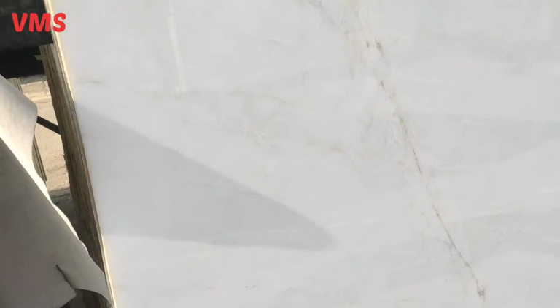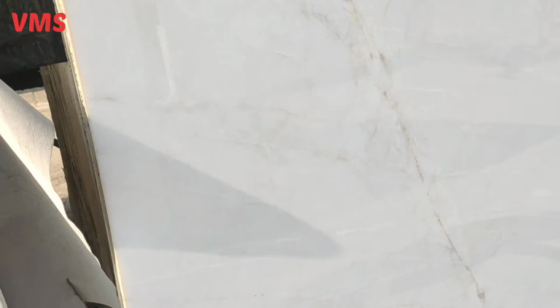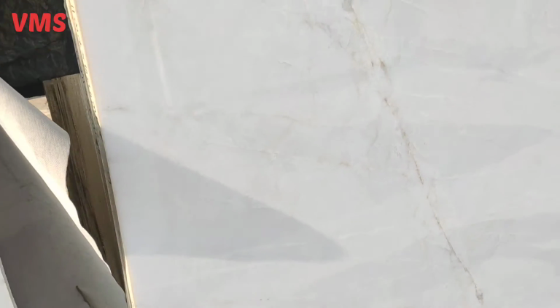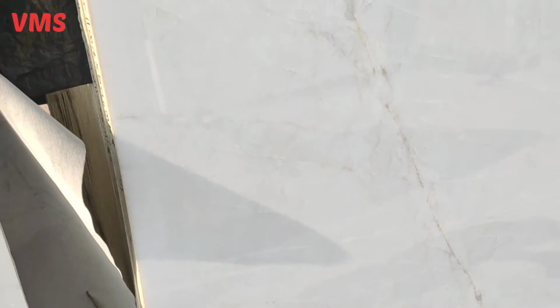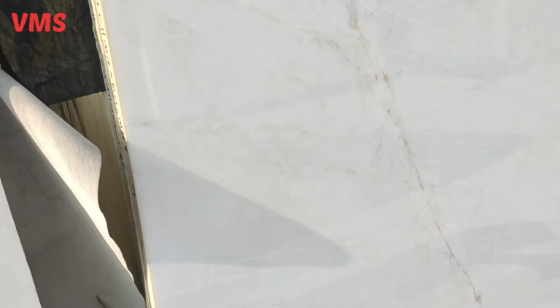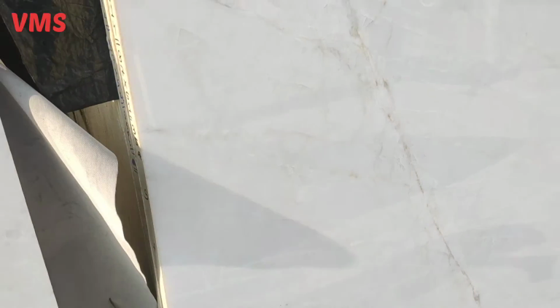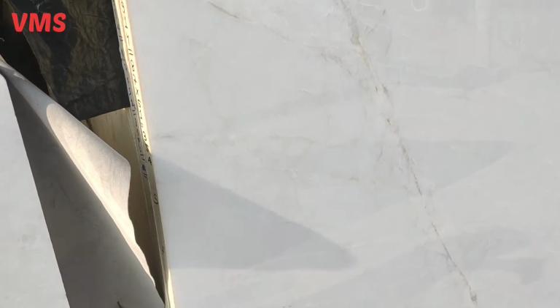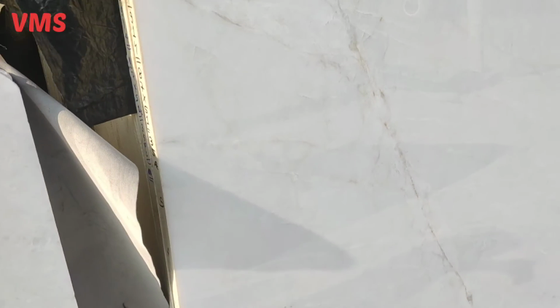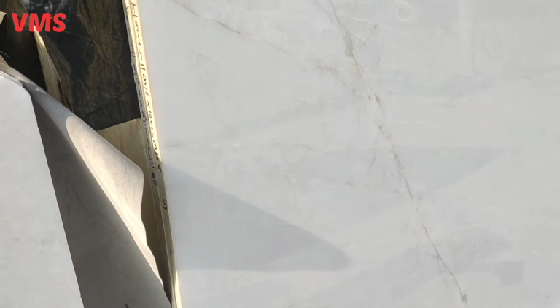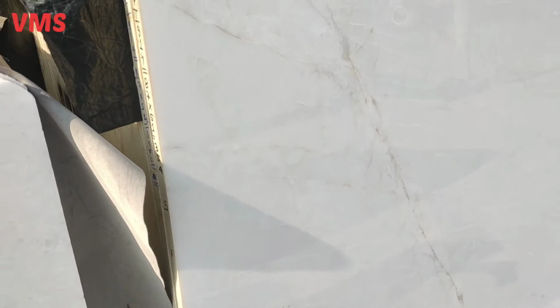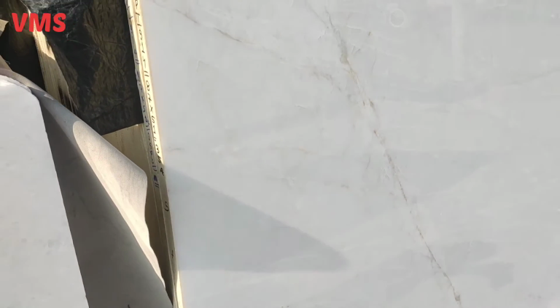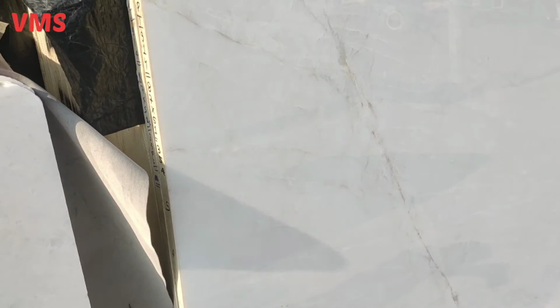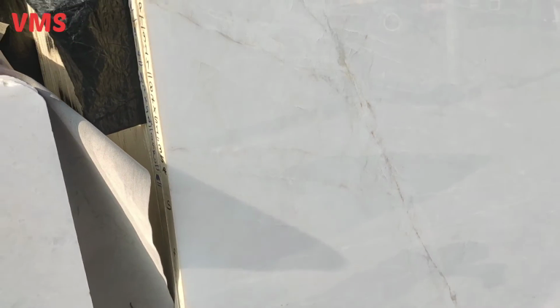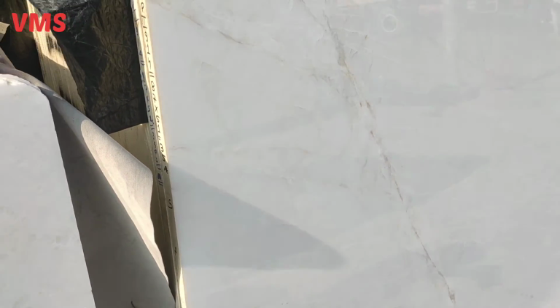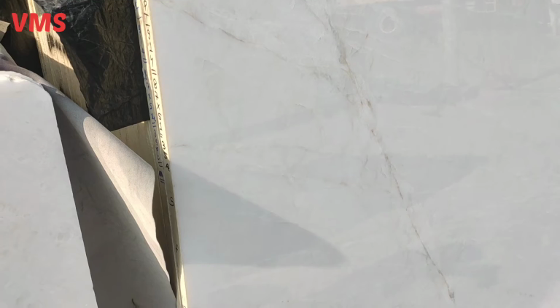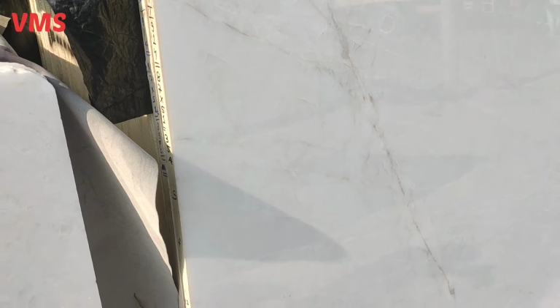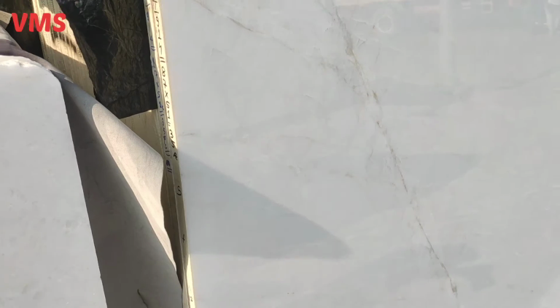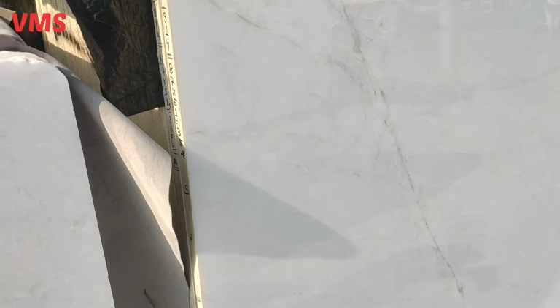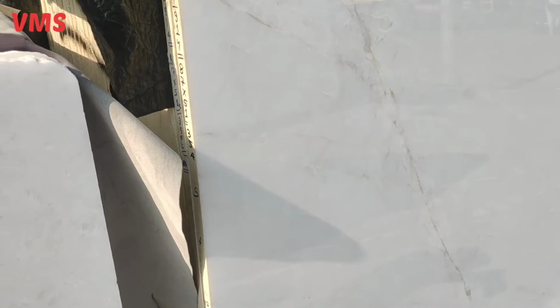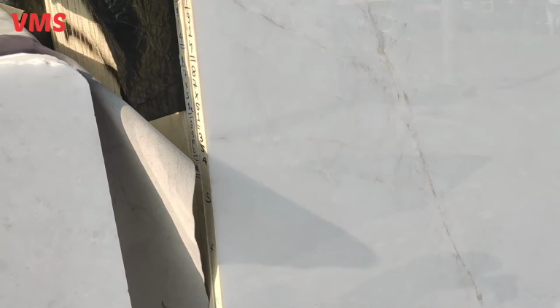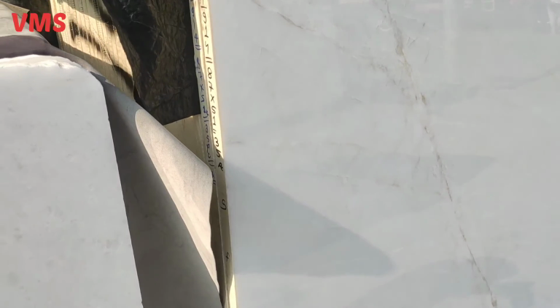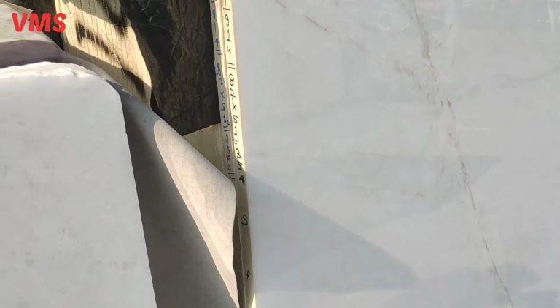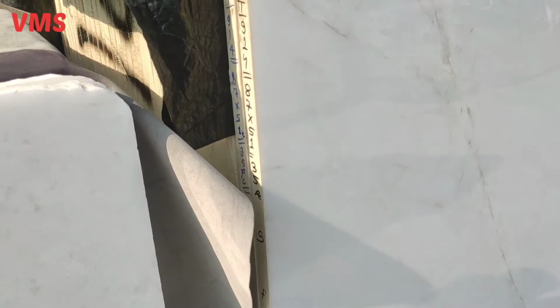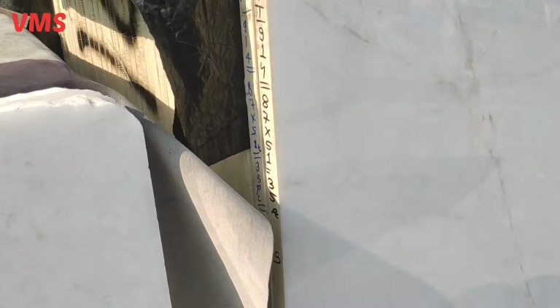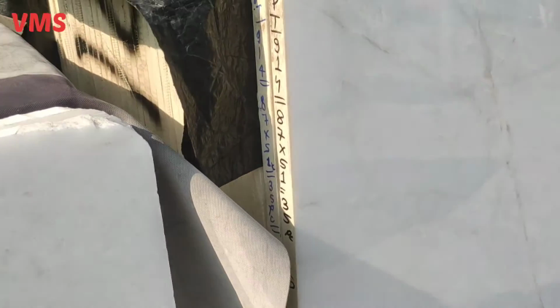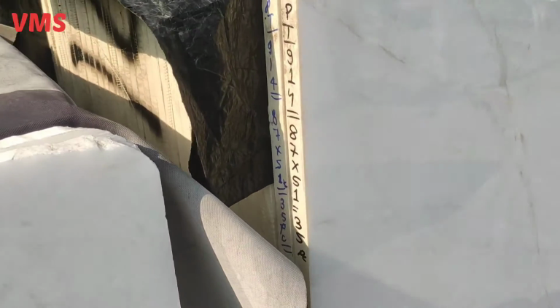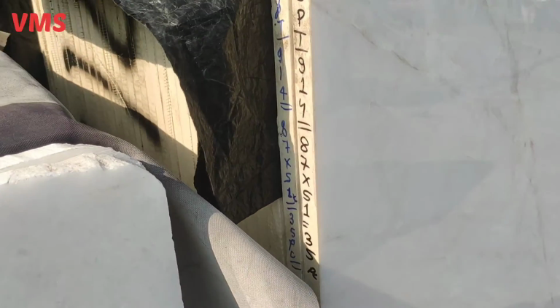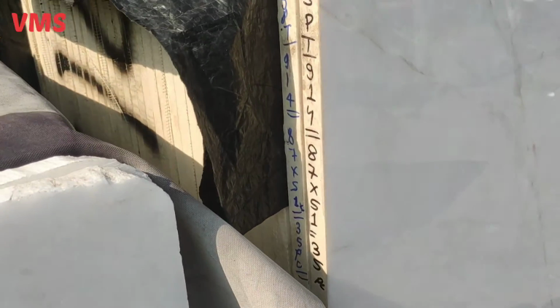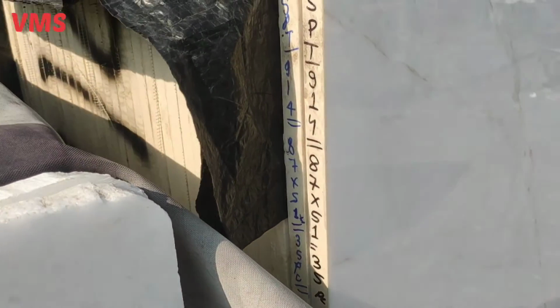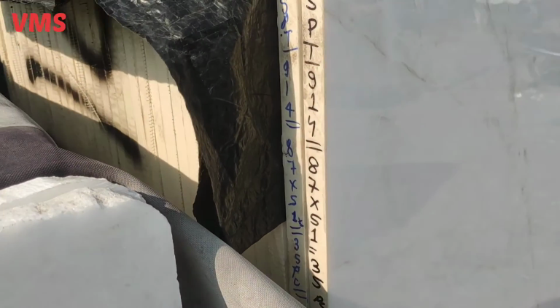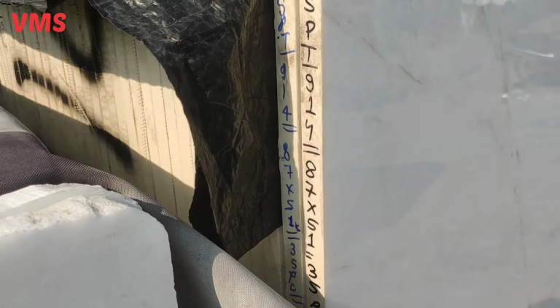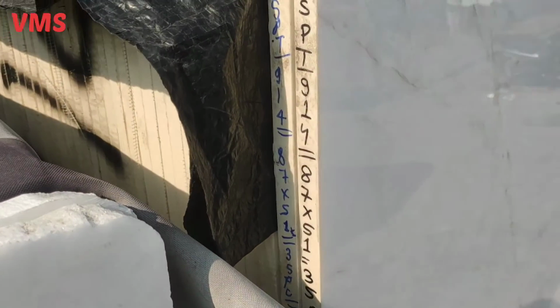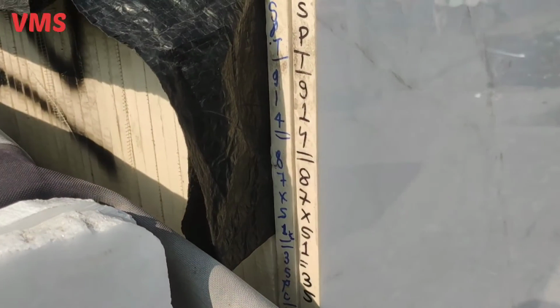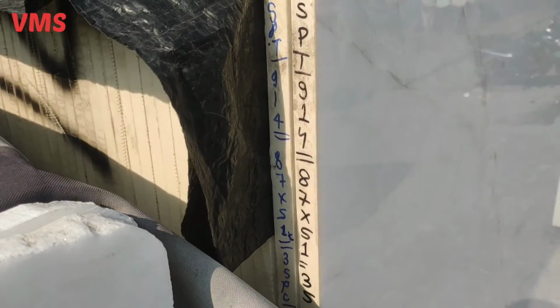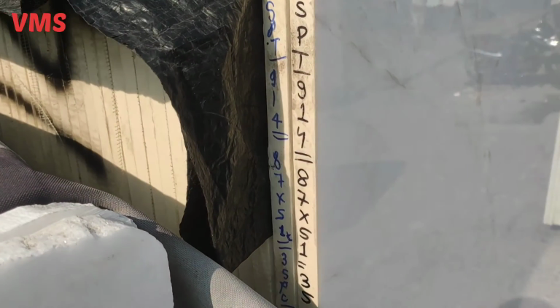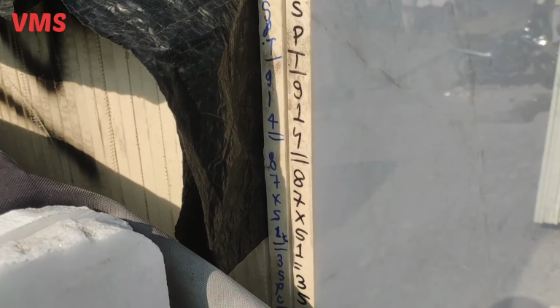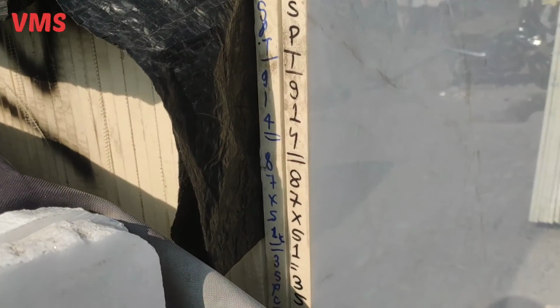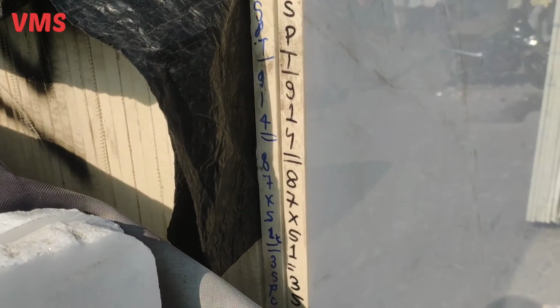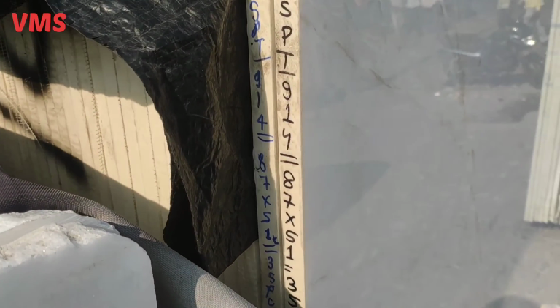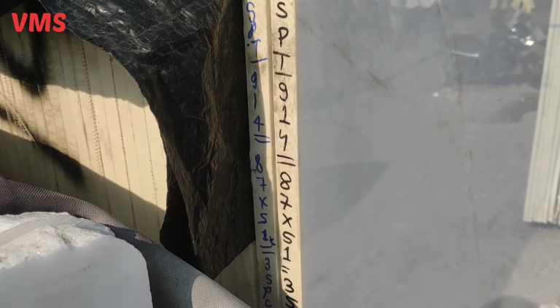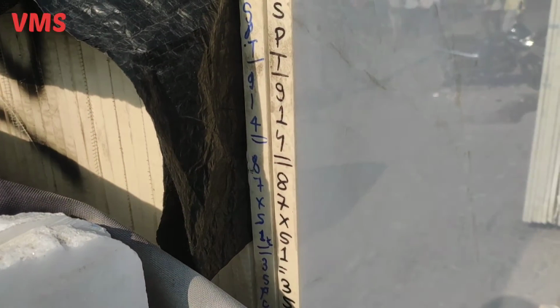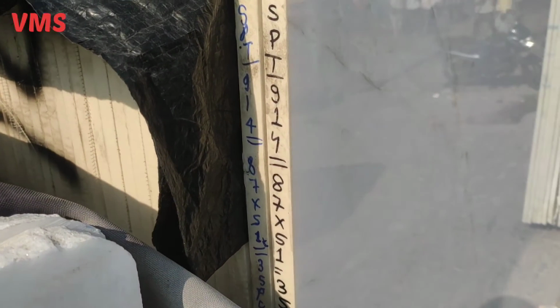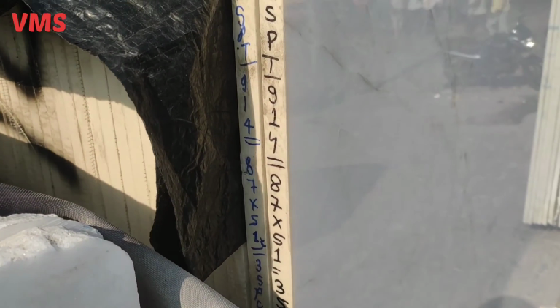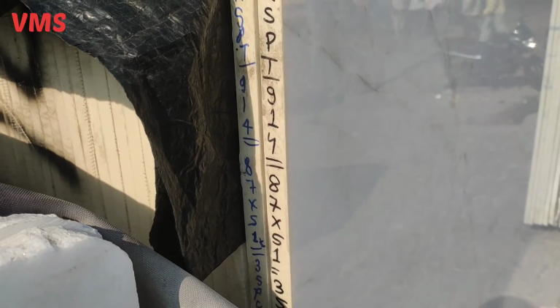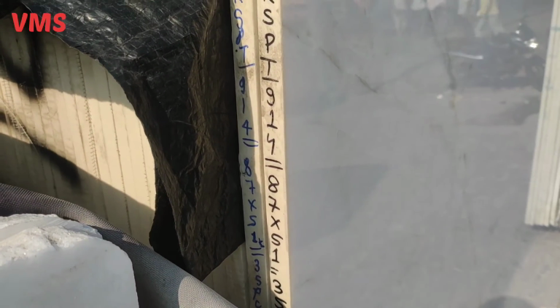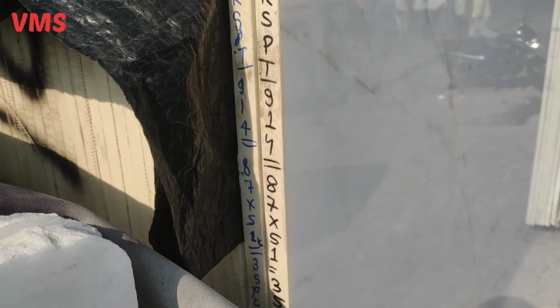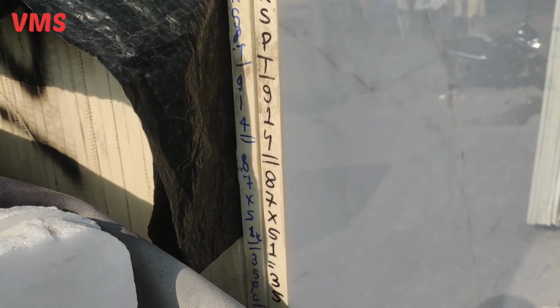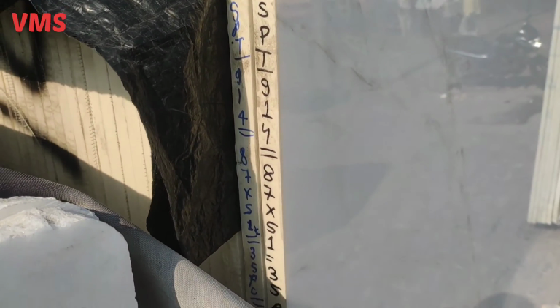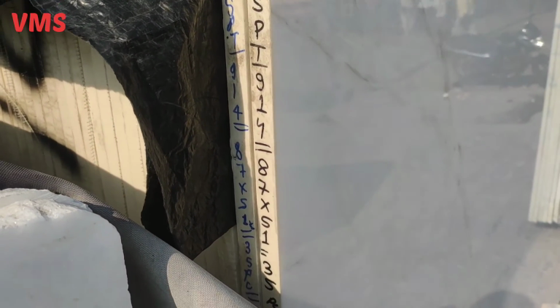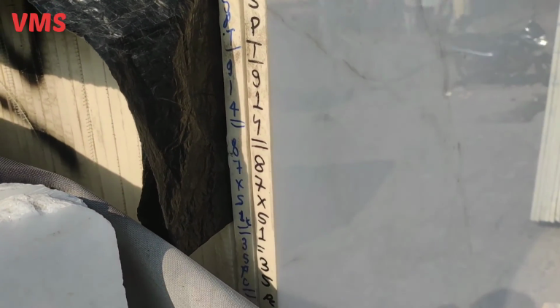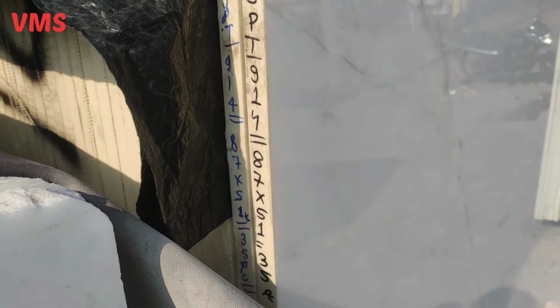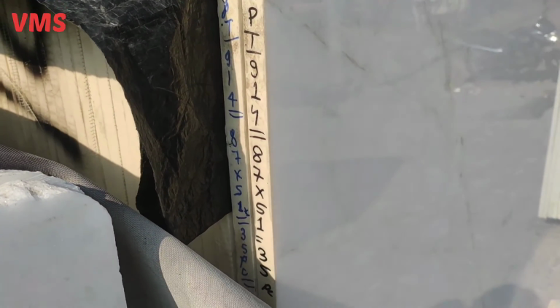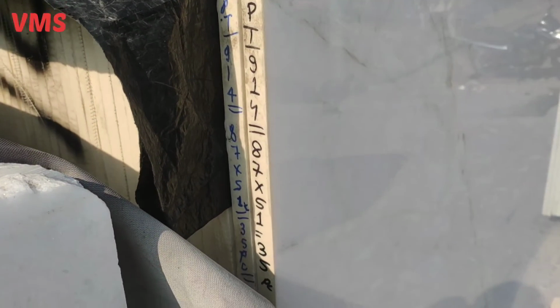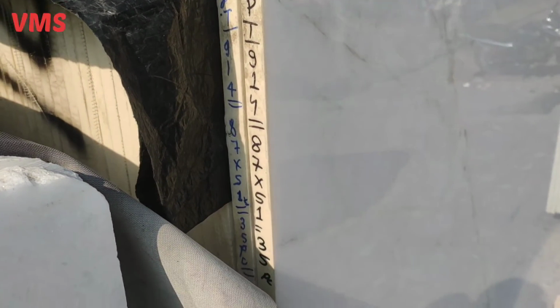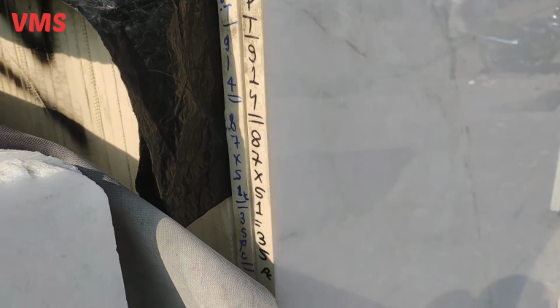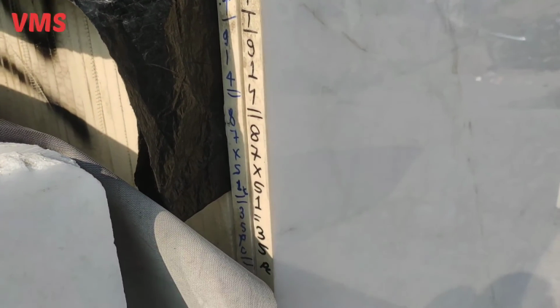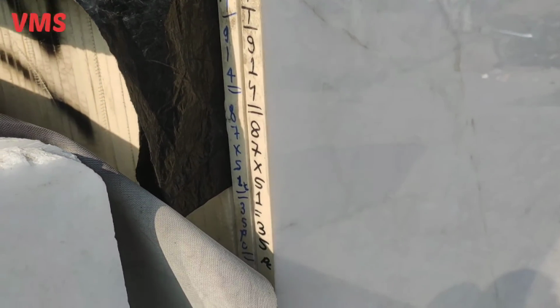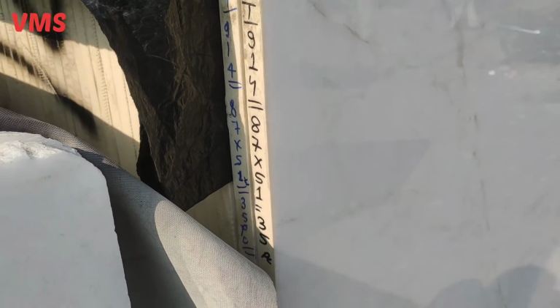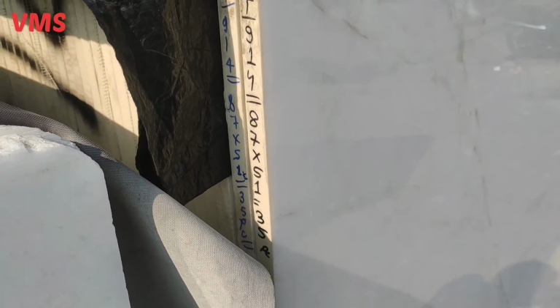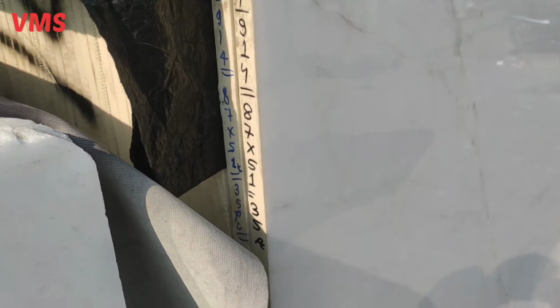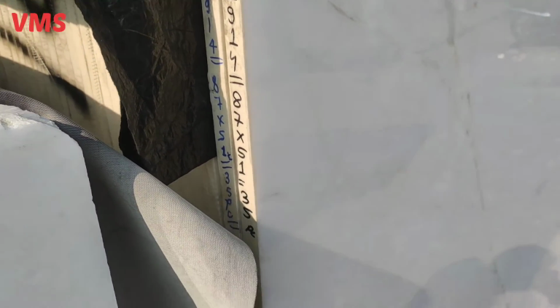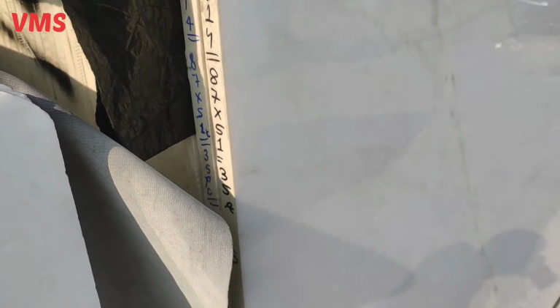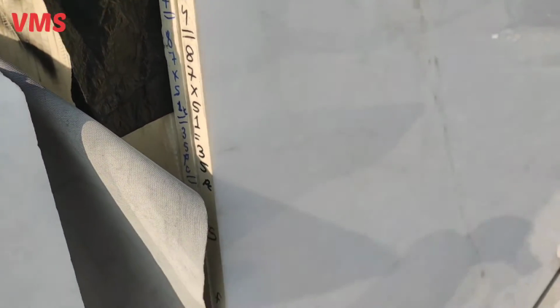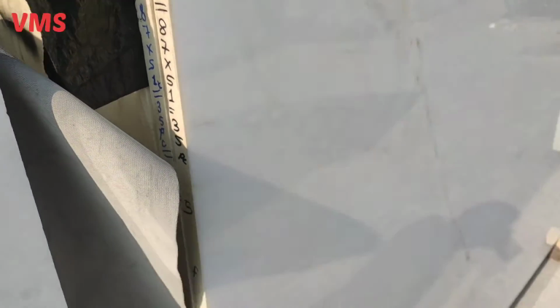I will talk about this thickness — this material has been processed in 20mm. This whole lot is 87 by 51mm.